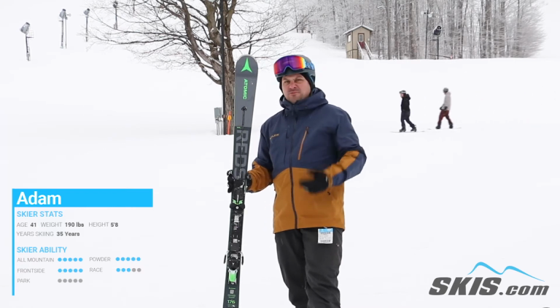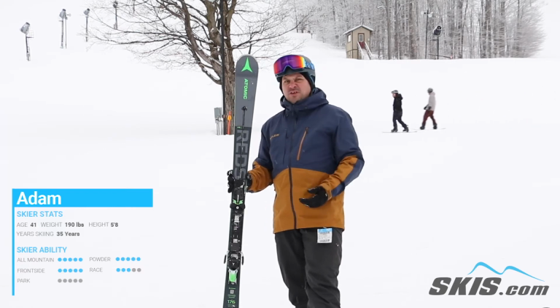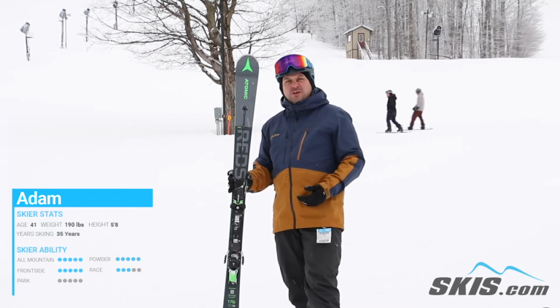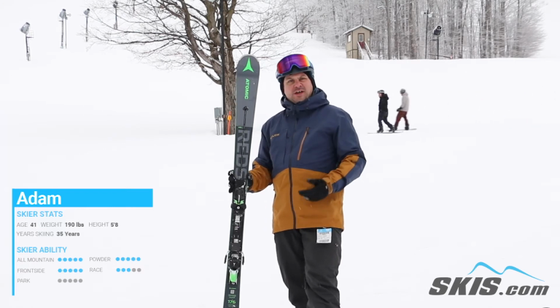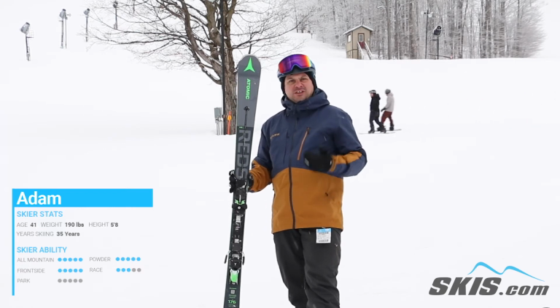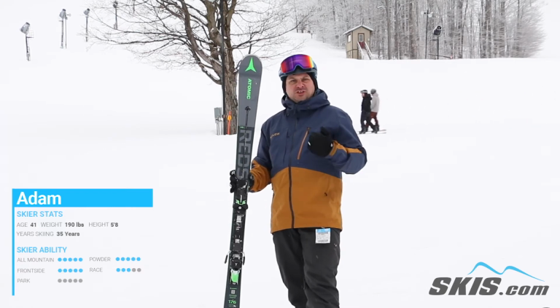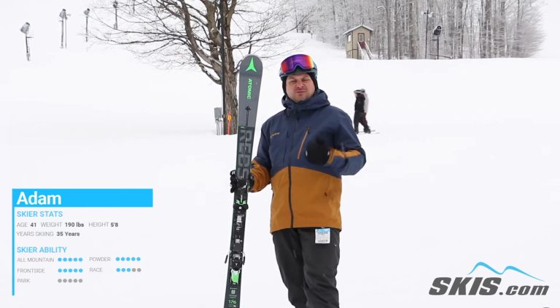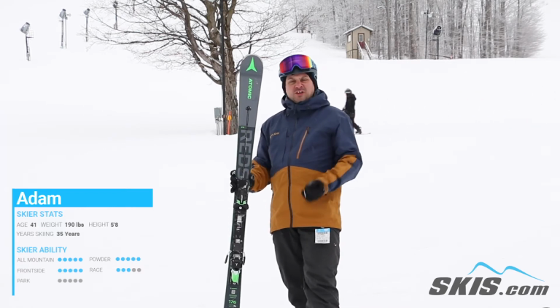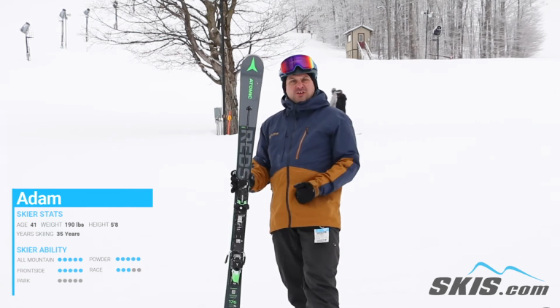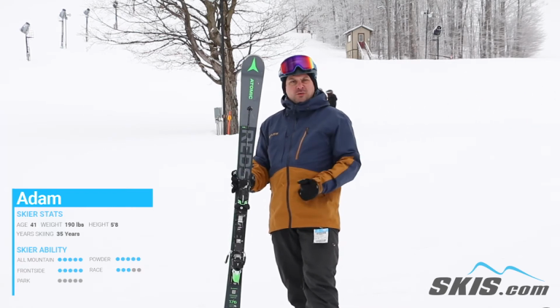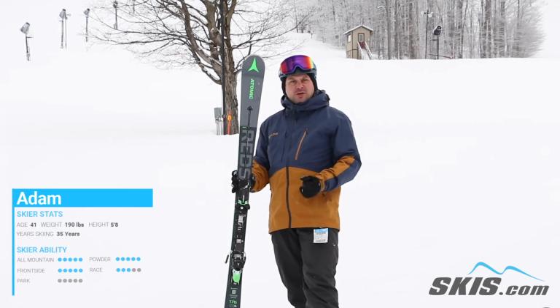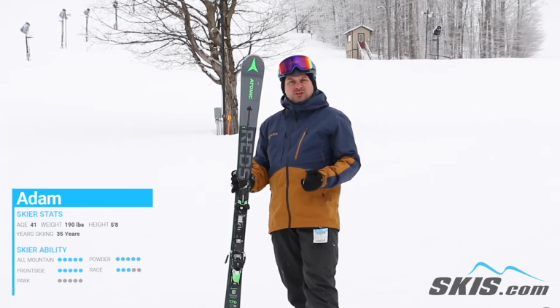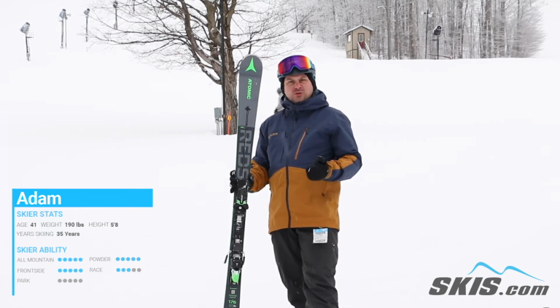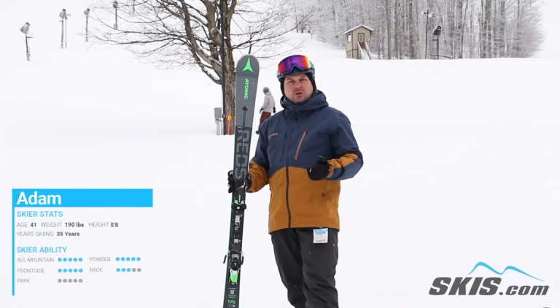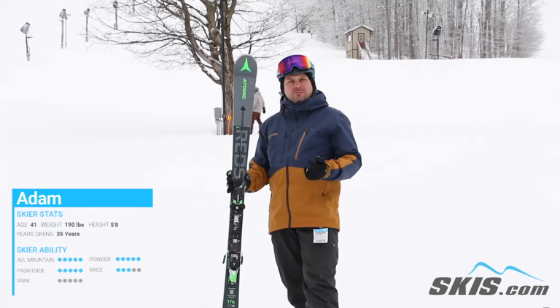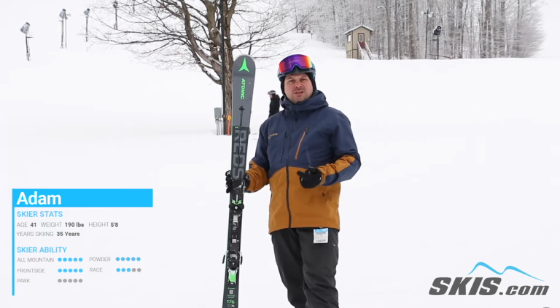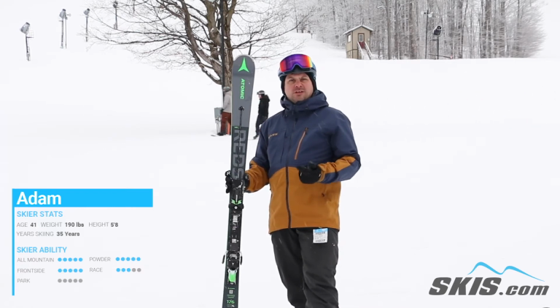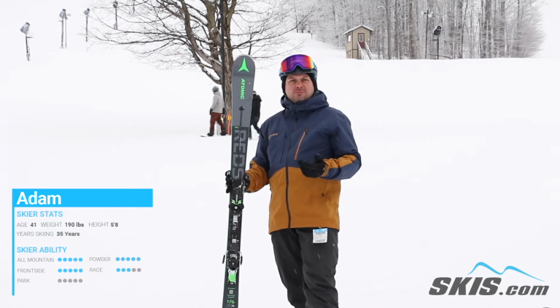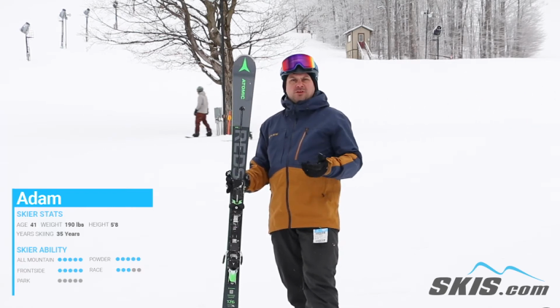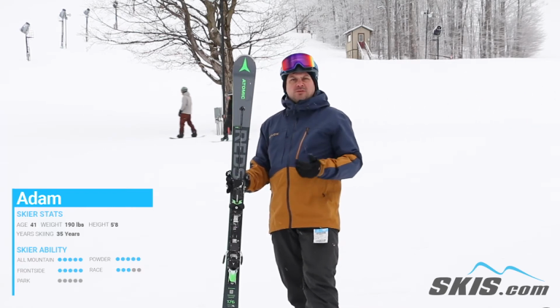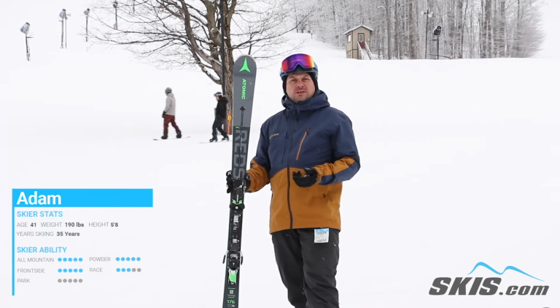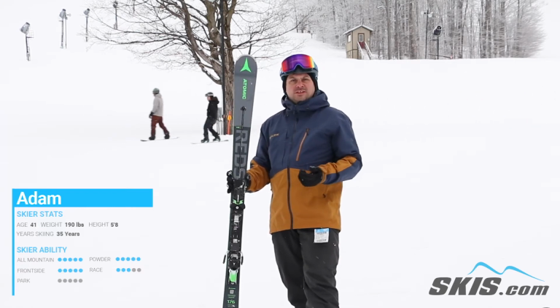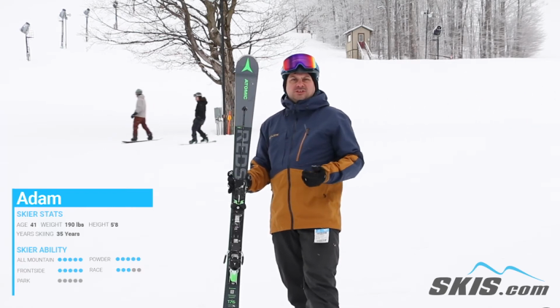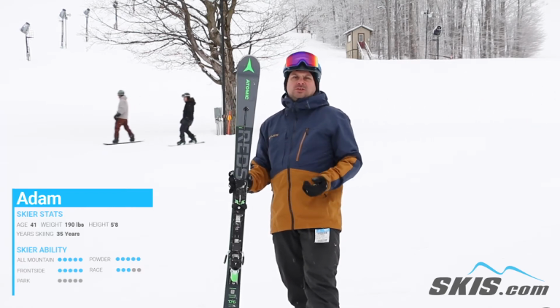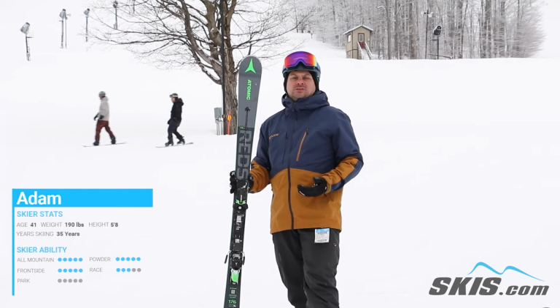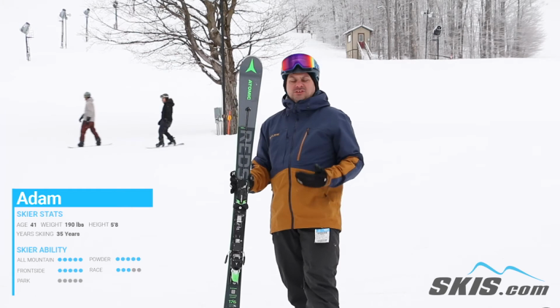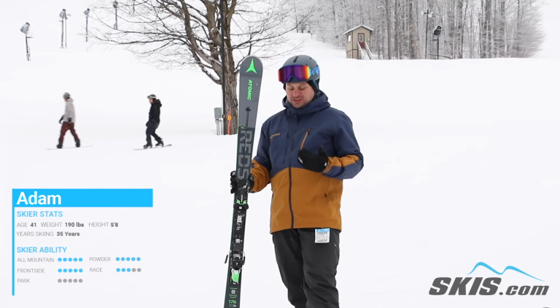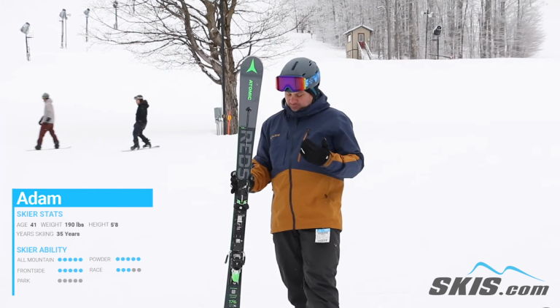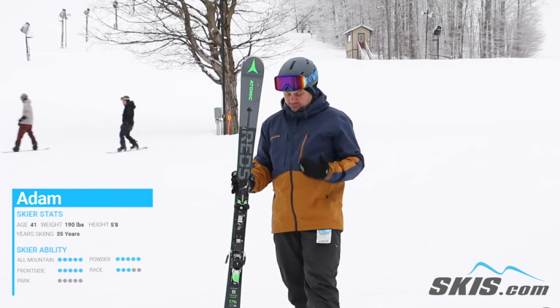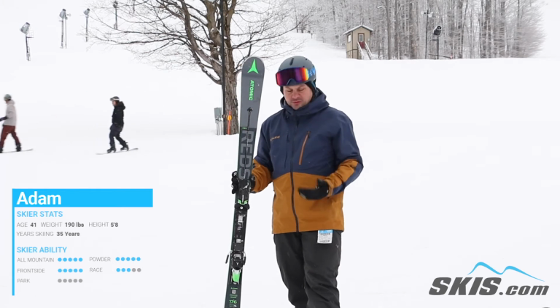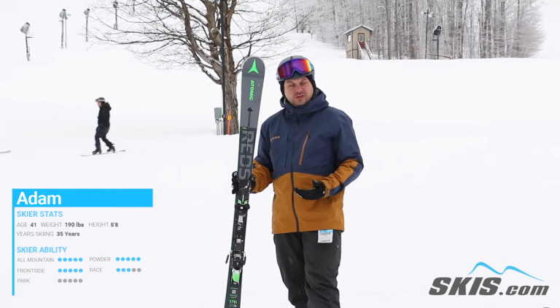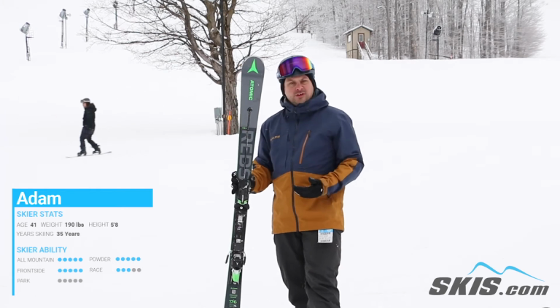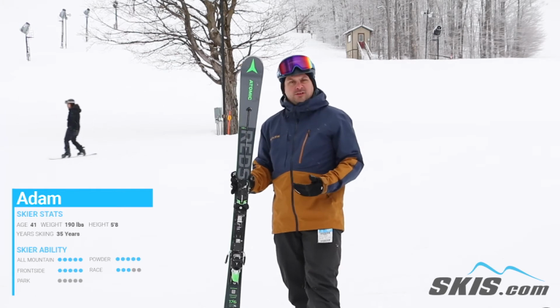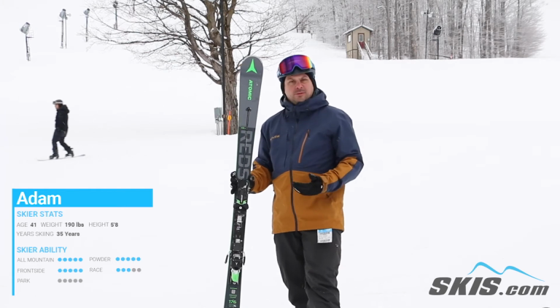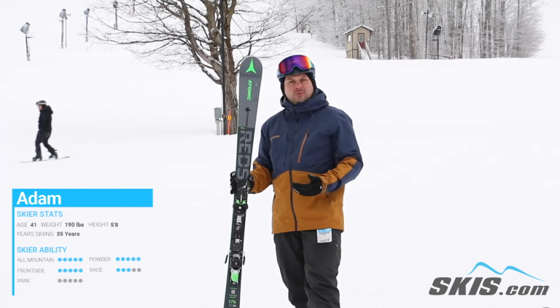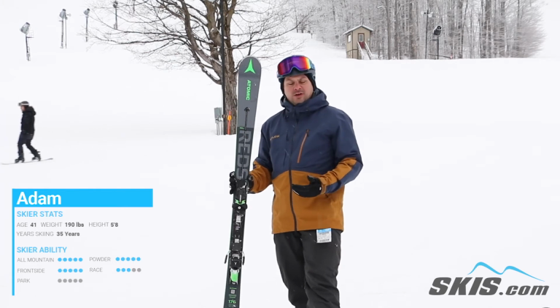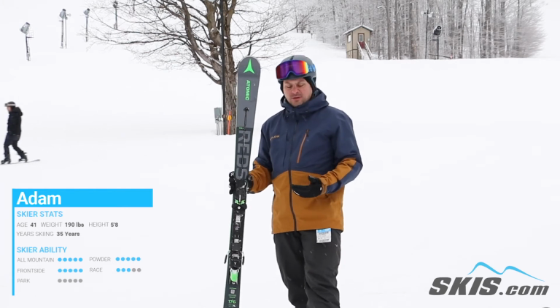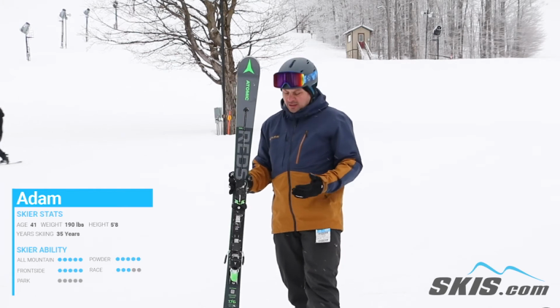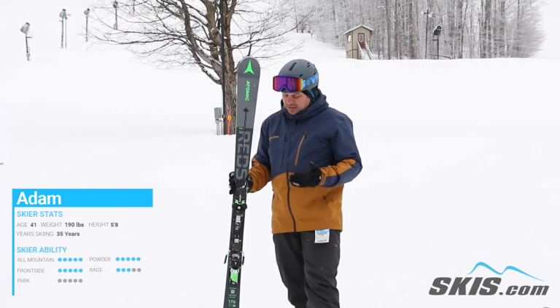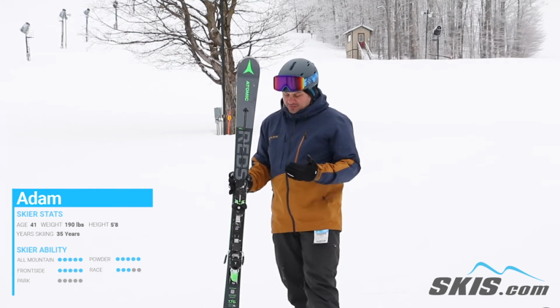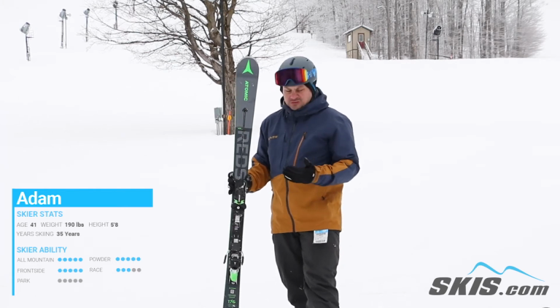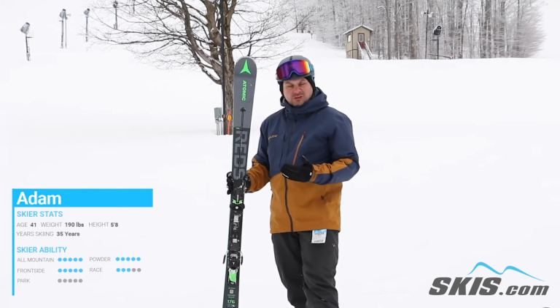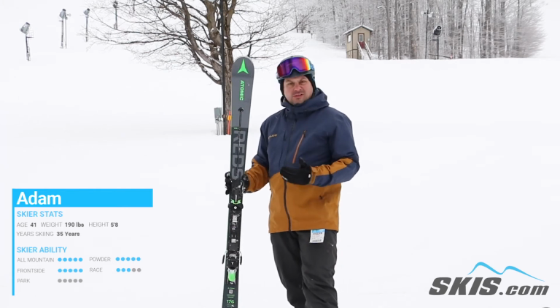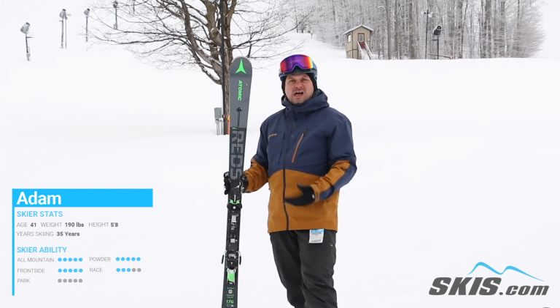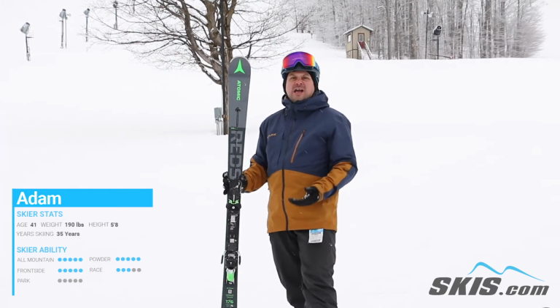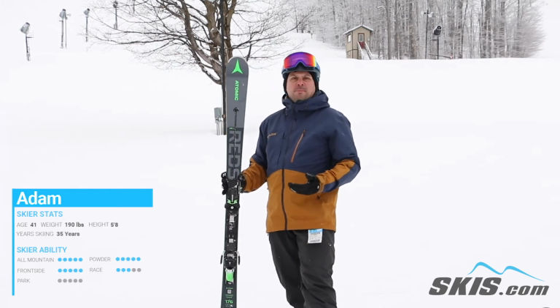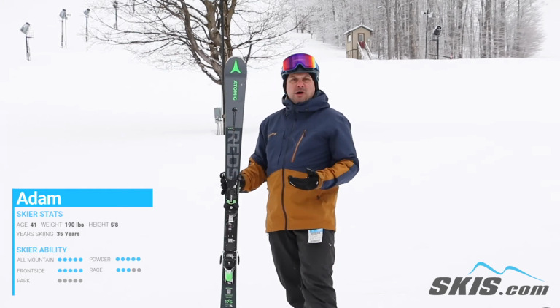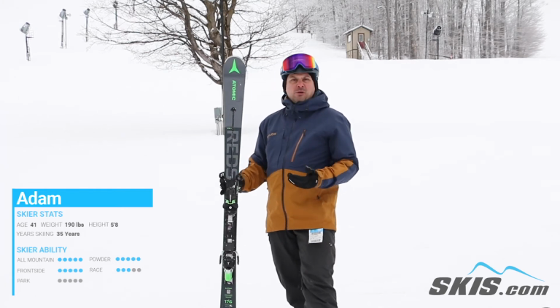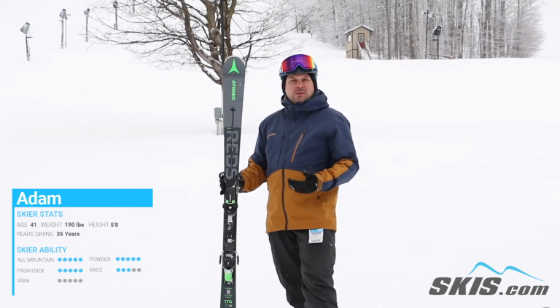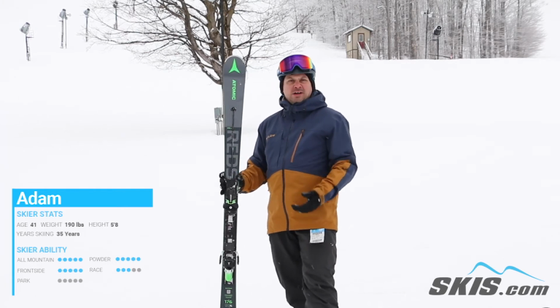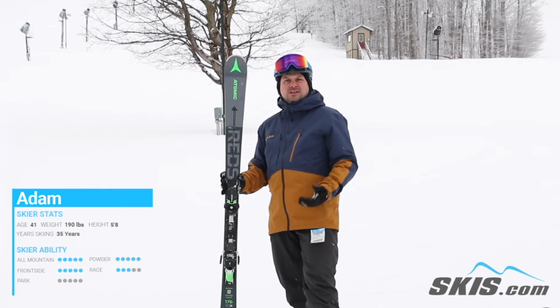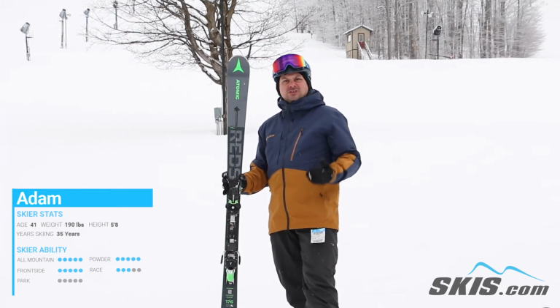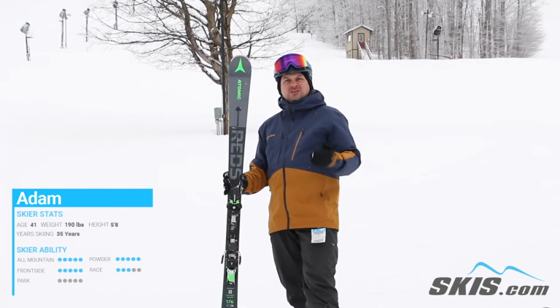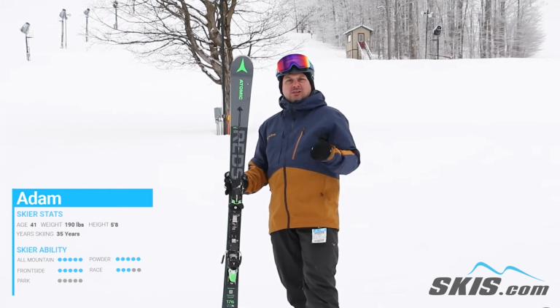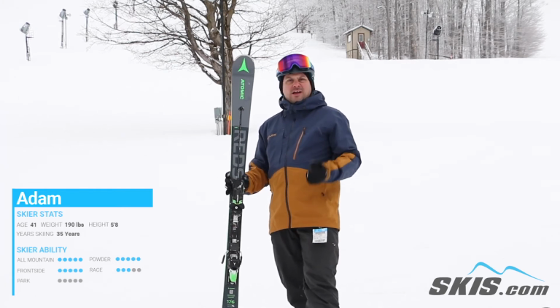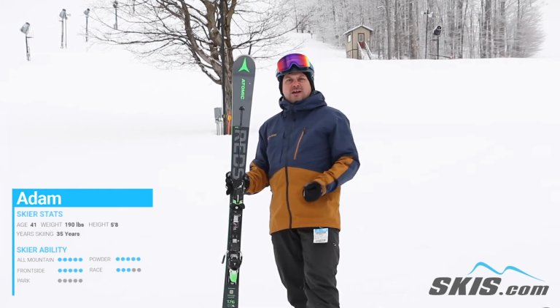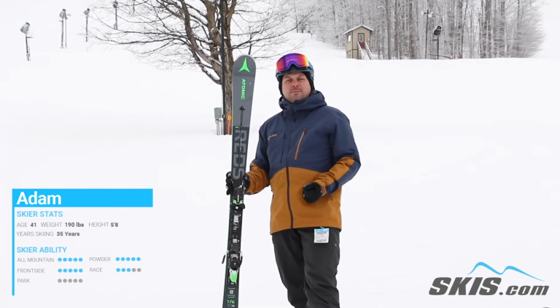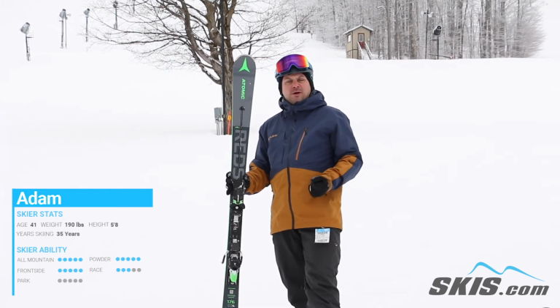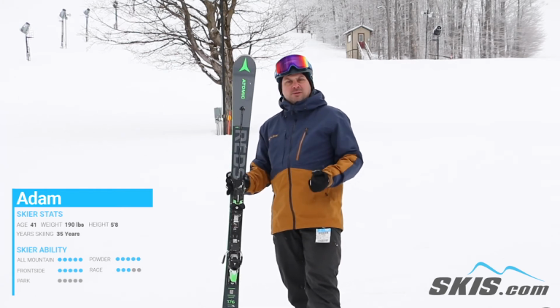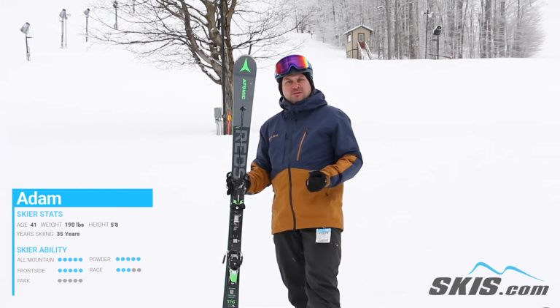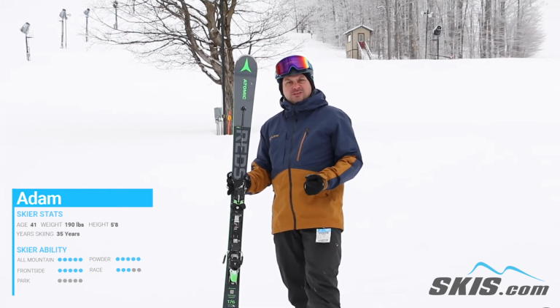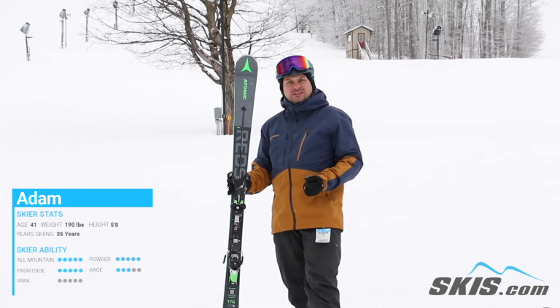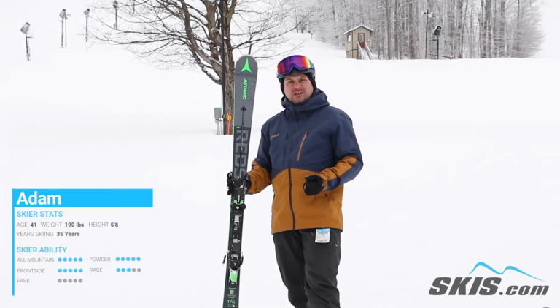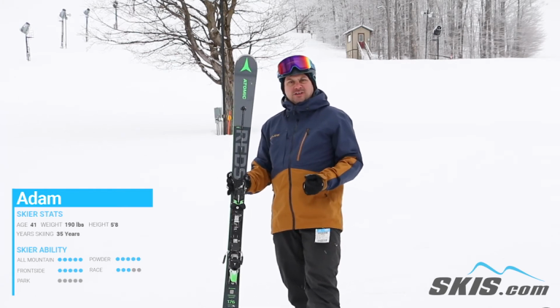Very edgy, very quick — short, medium, long radius turns. This thing really held up well. There's a lot of power behind it, a lot of power in this tail.